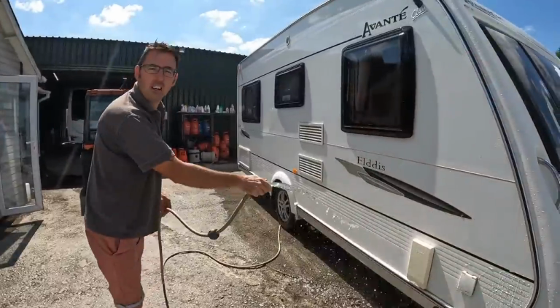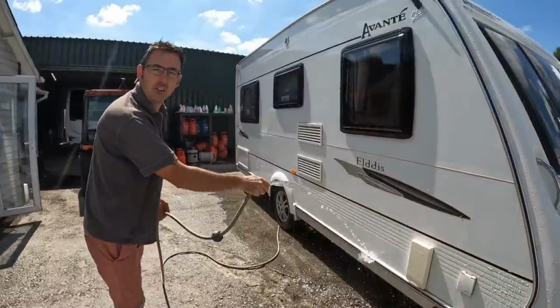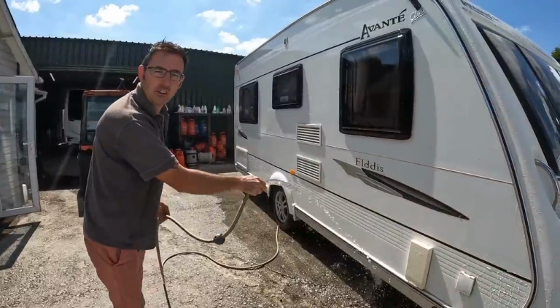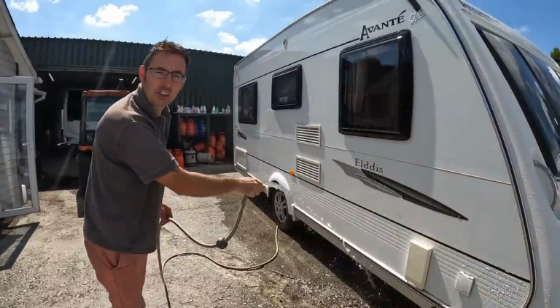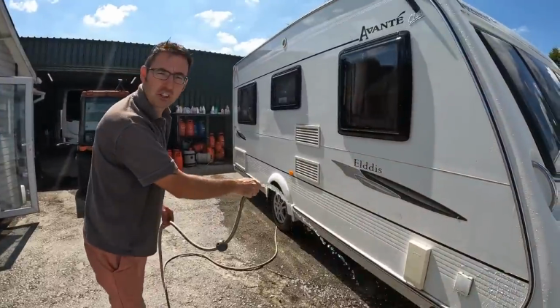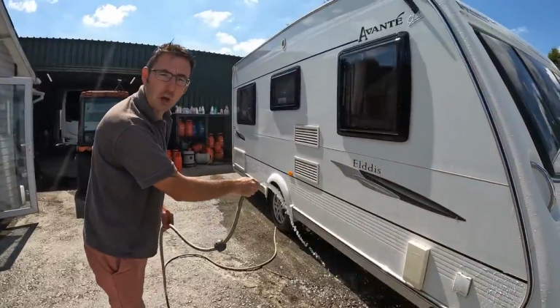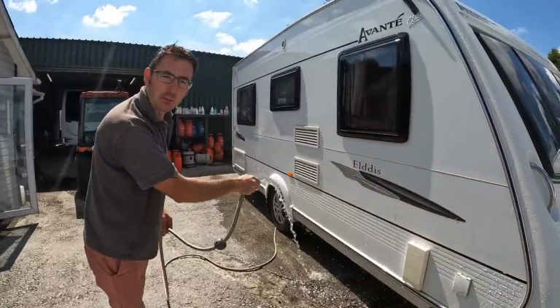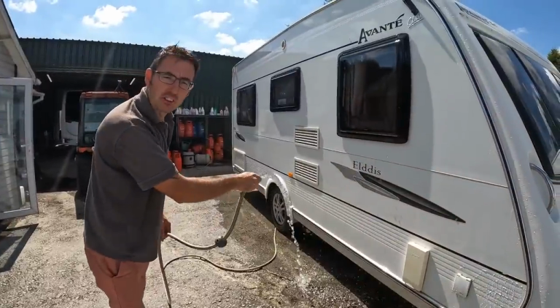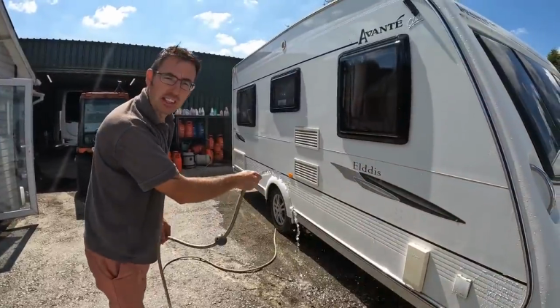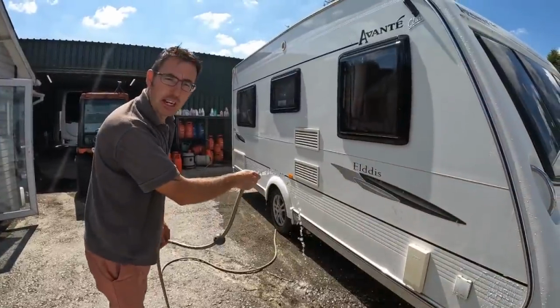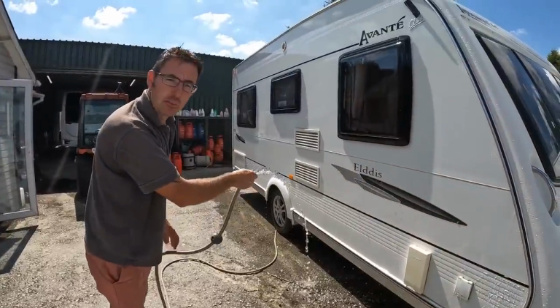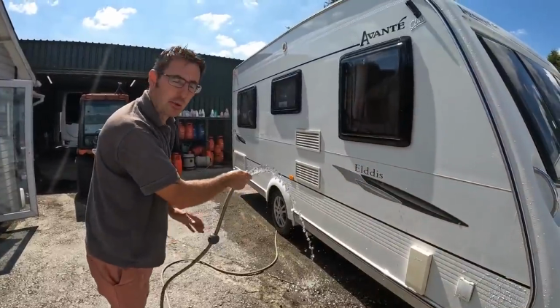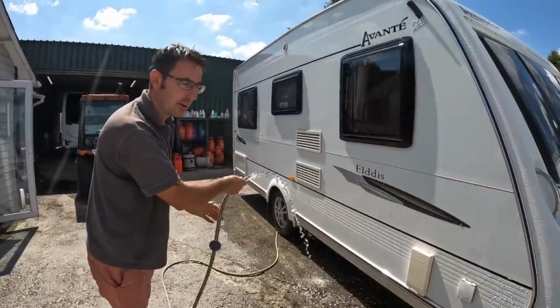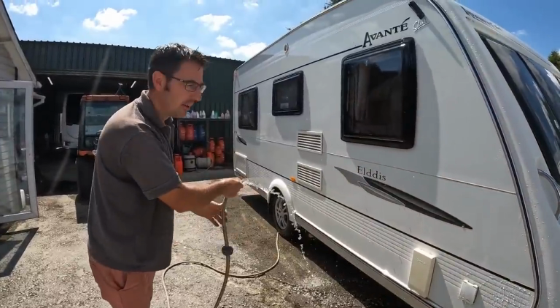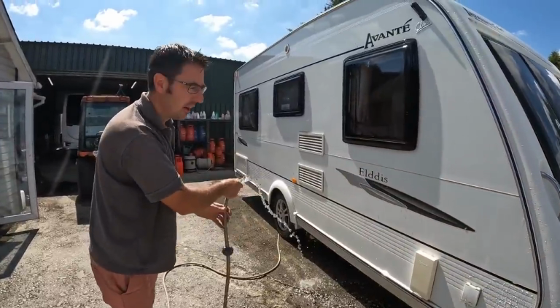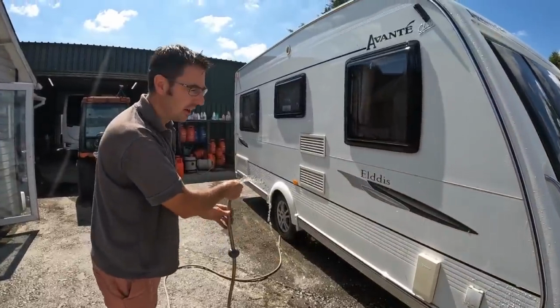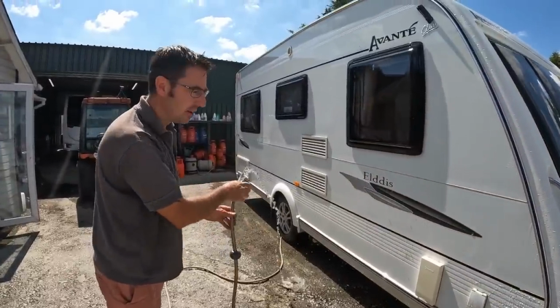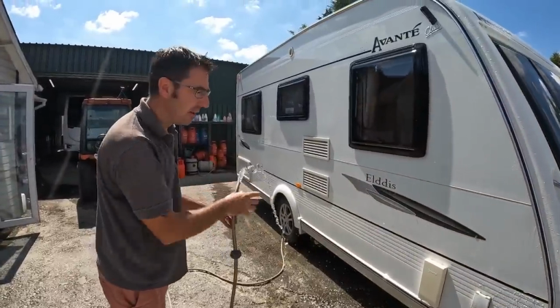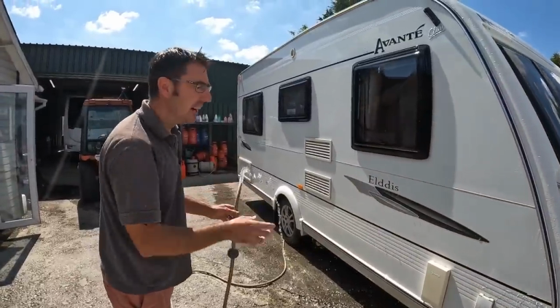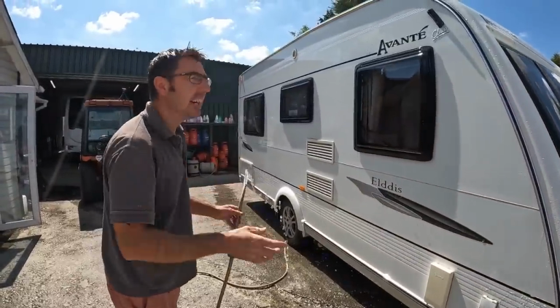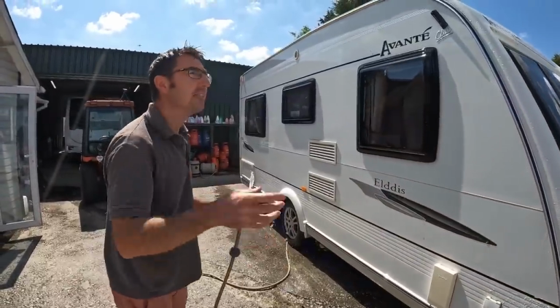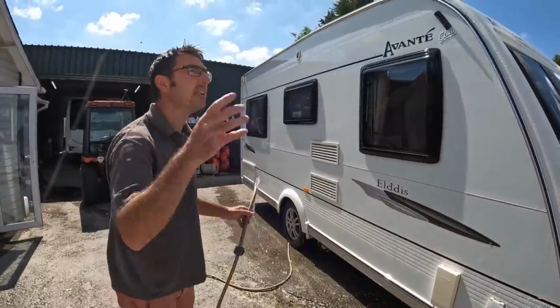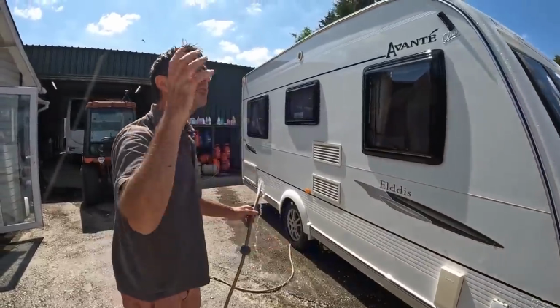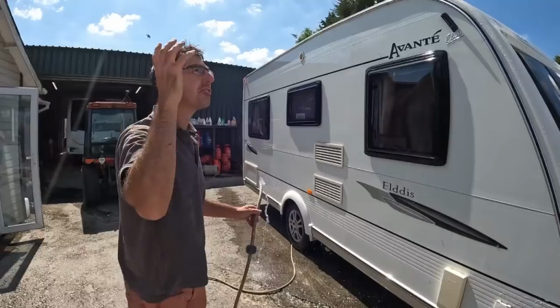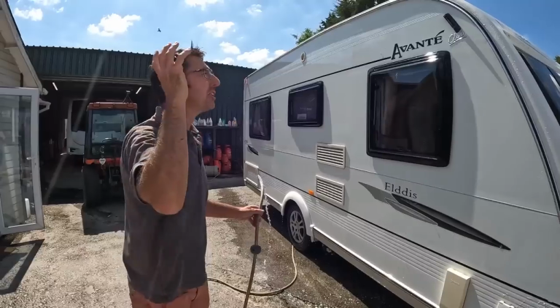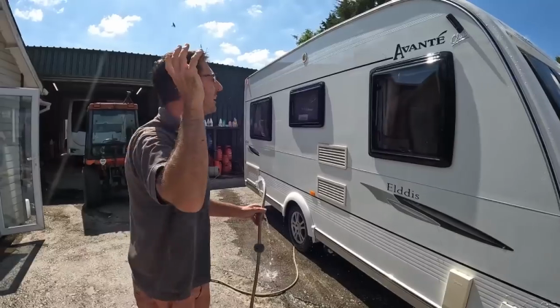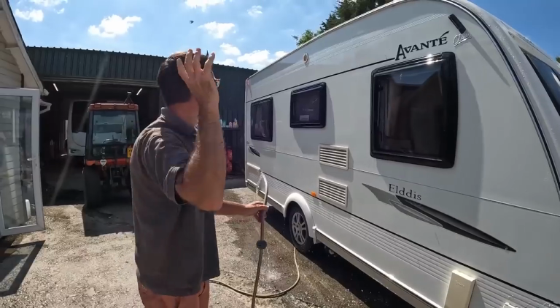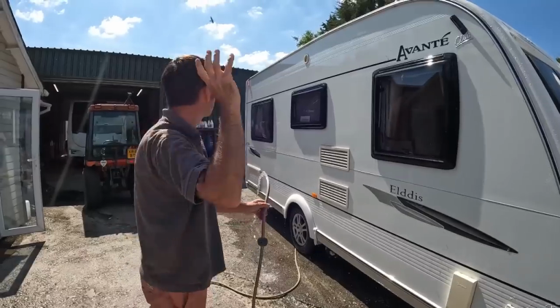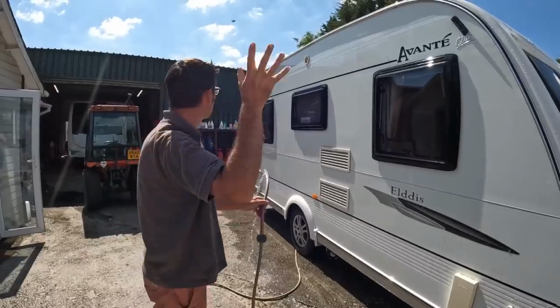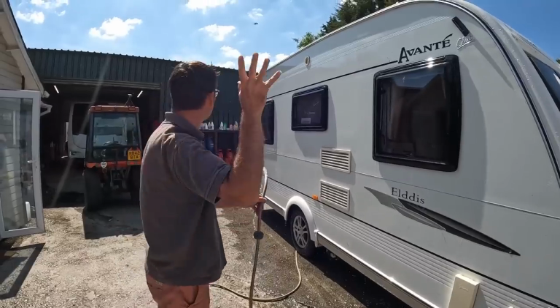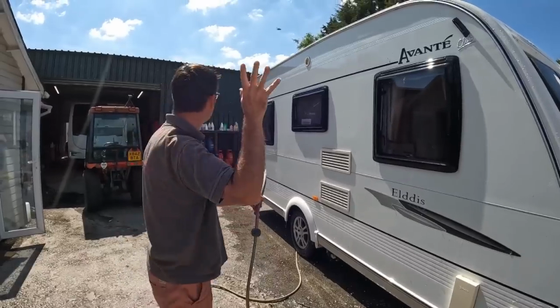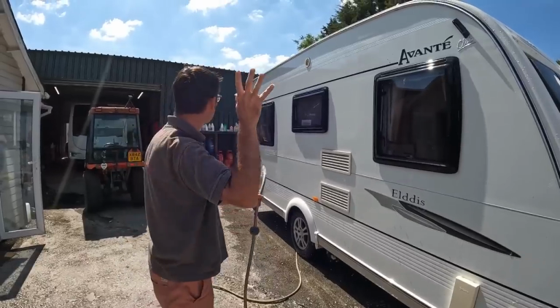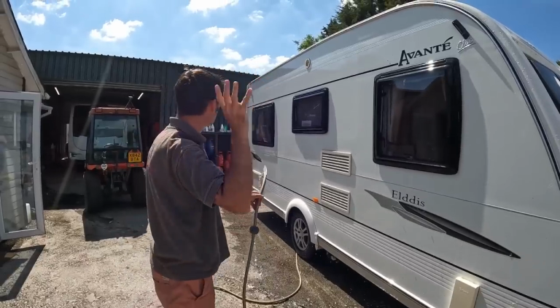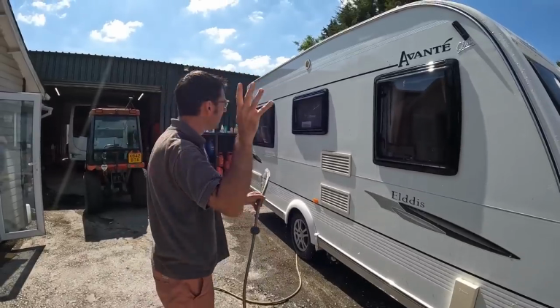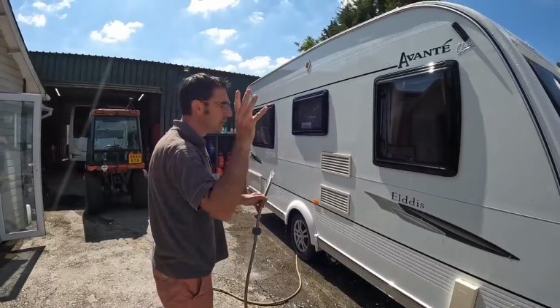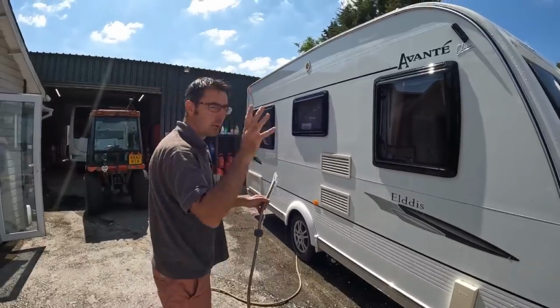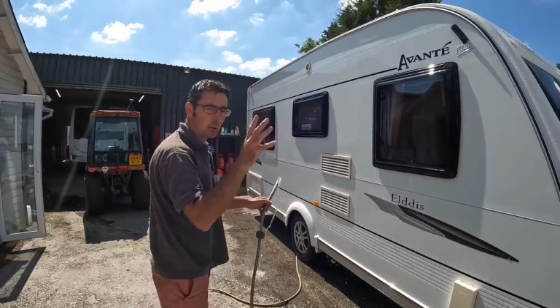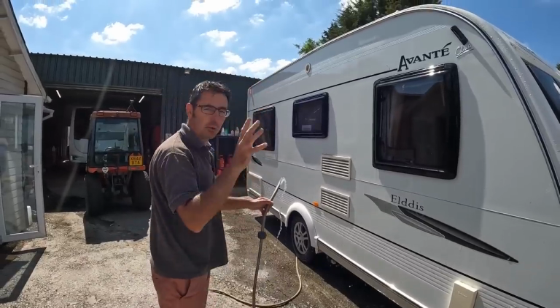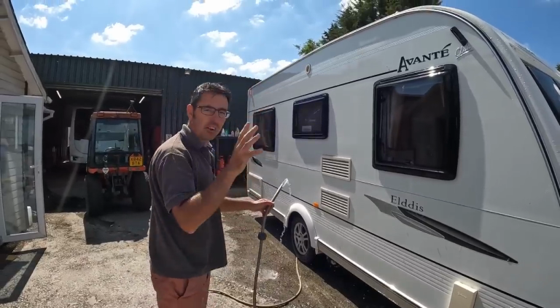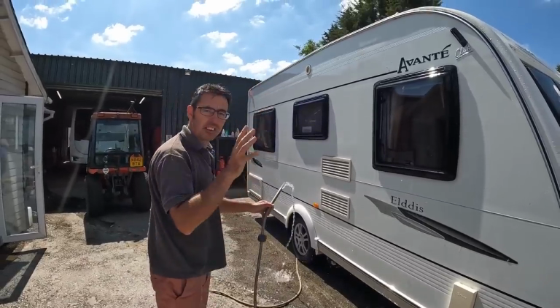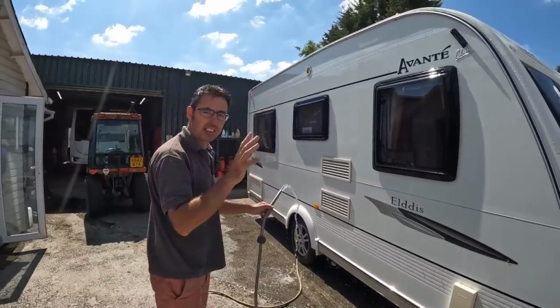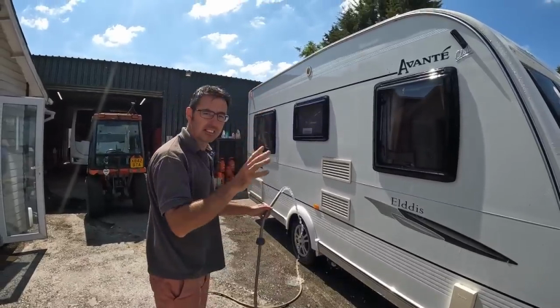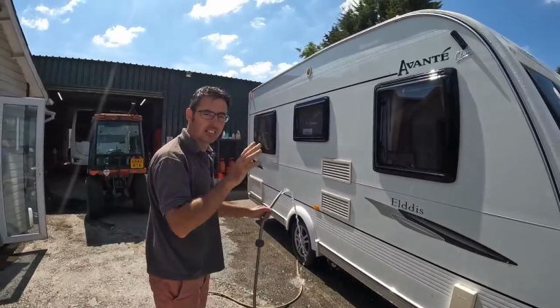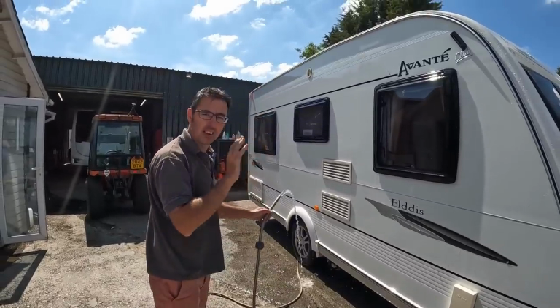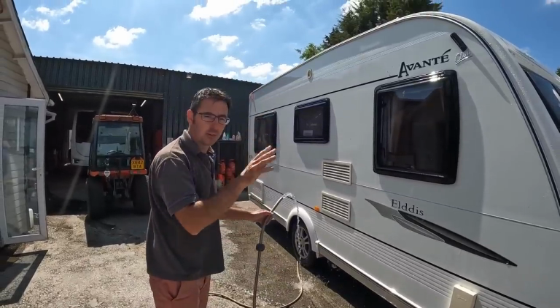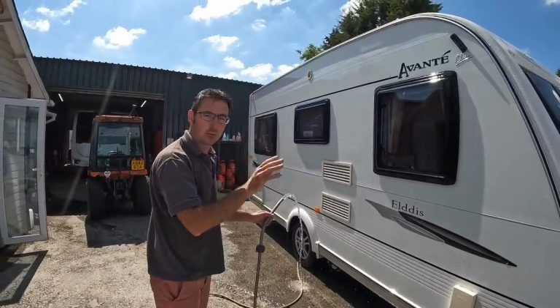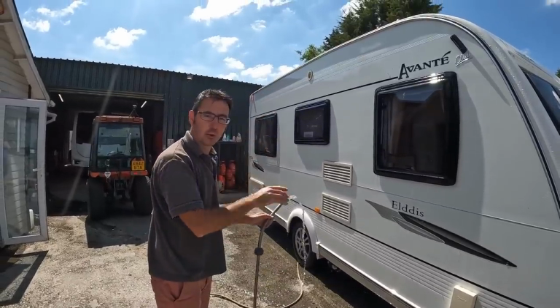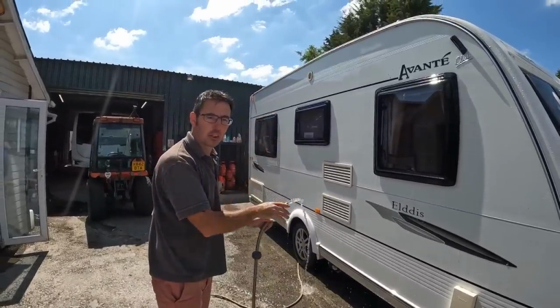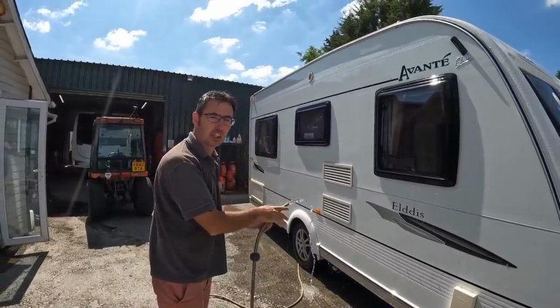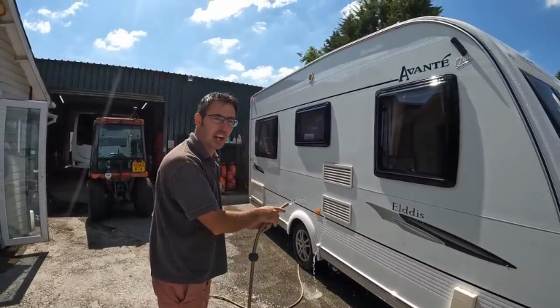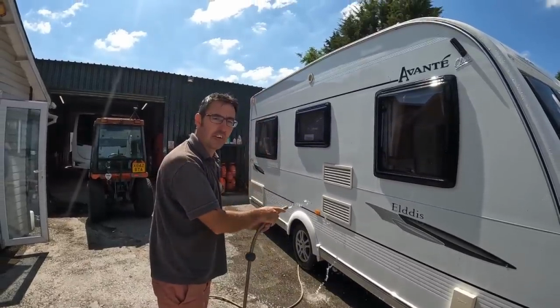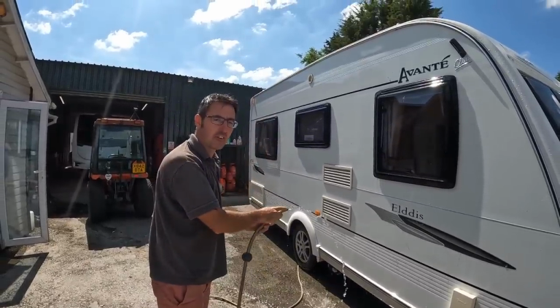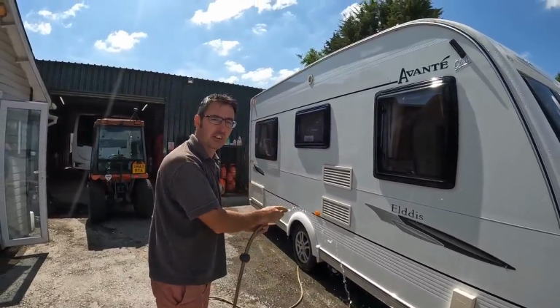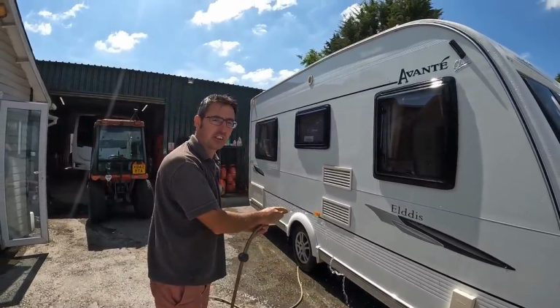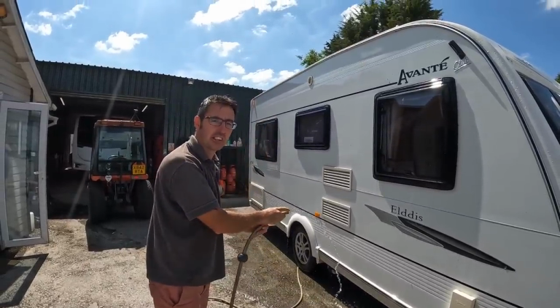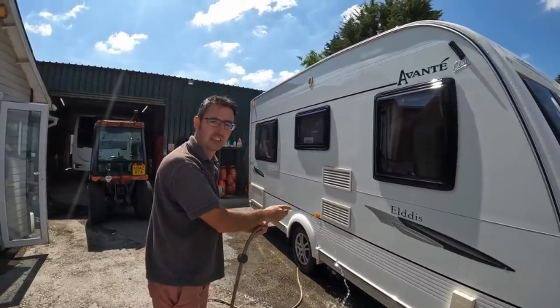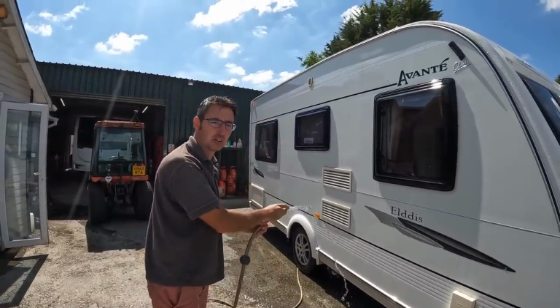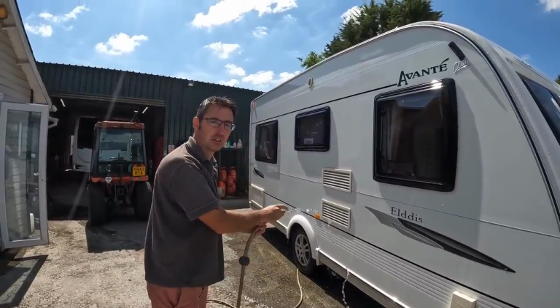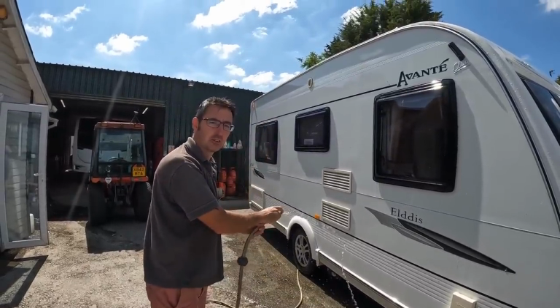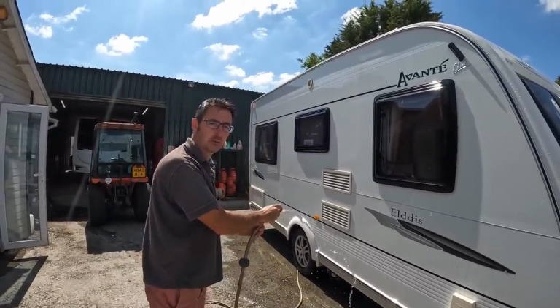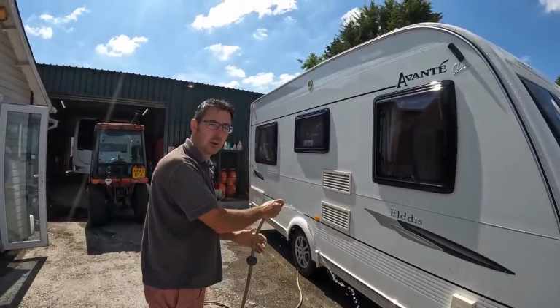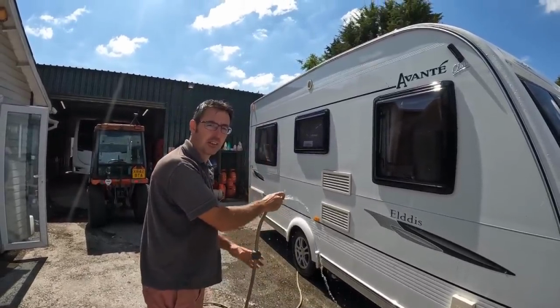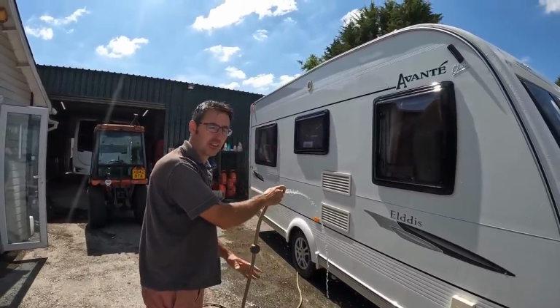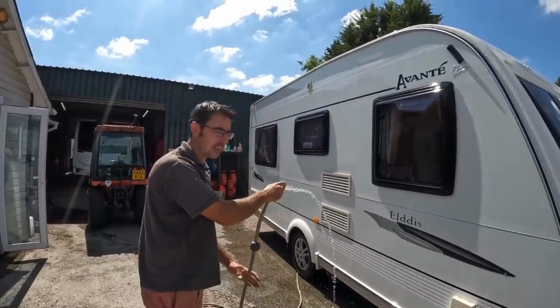Another top tip: if it's really sunny and really warm like this, don't wash your caravan in this sort of weather.